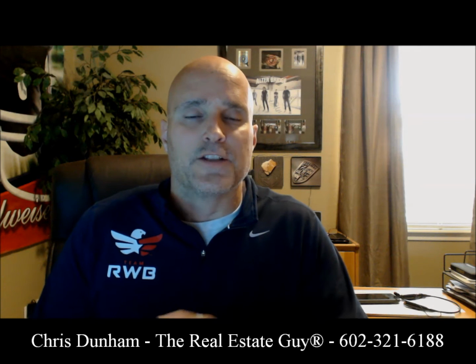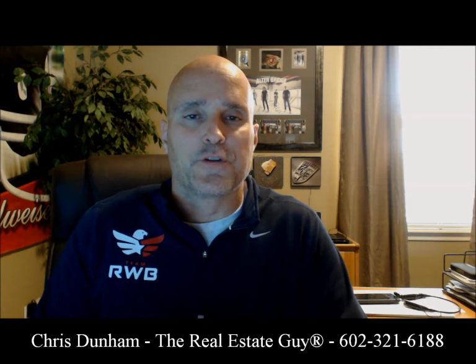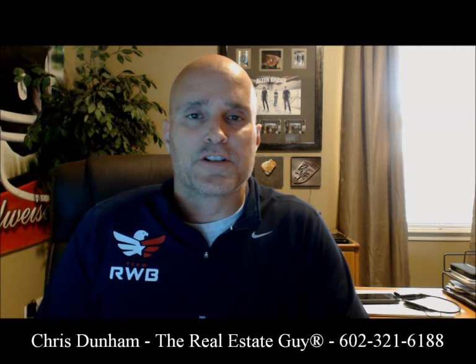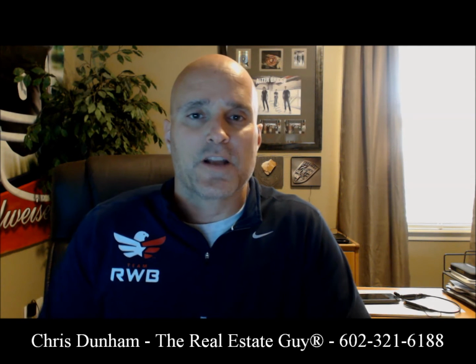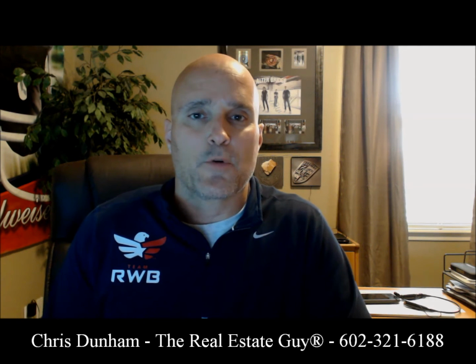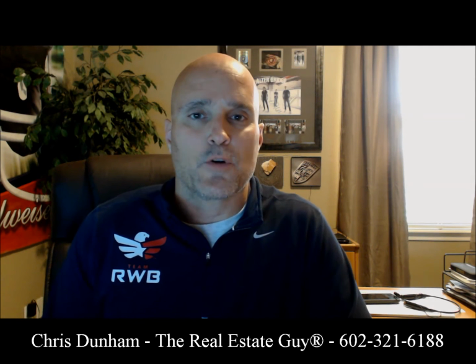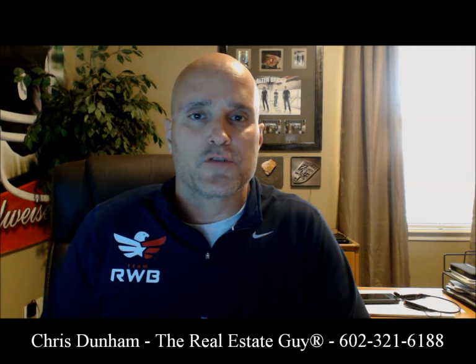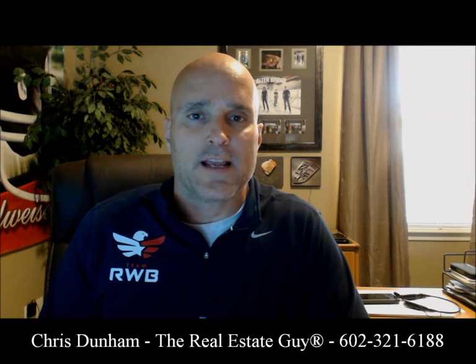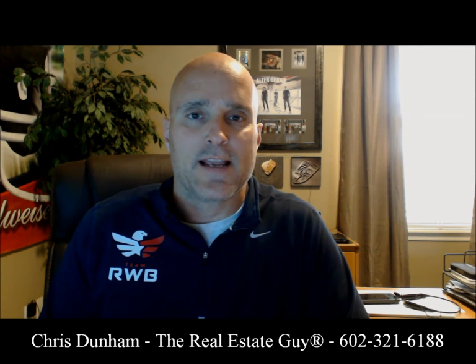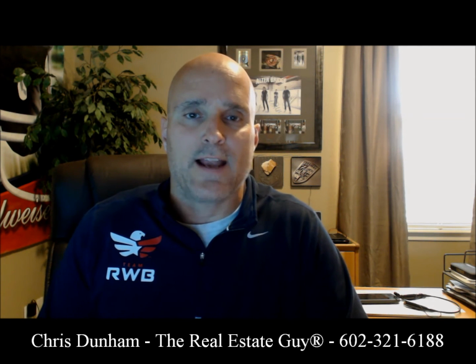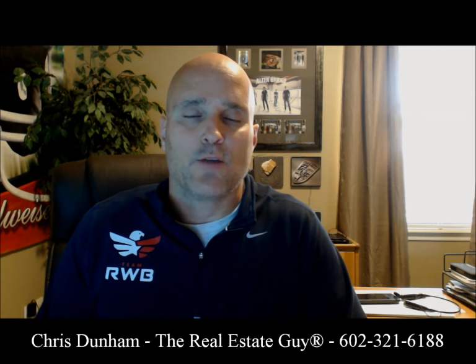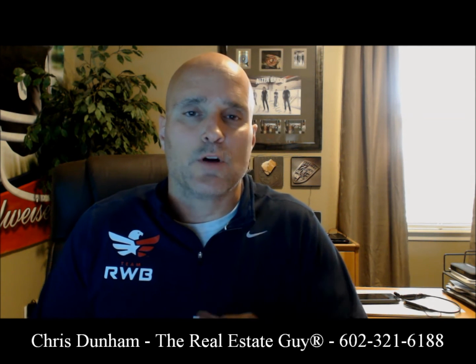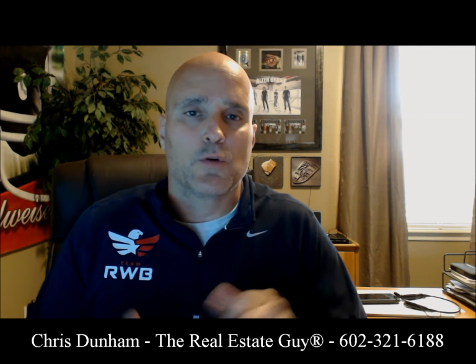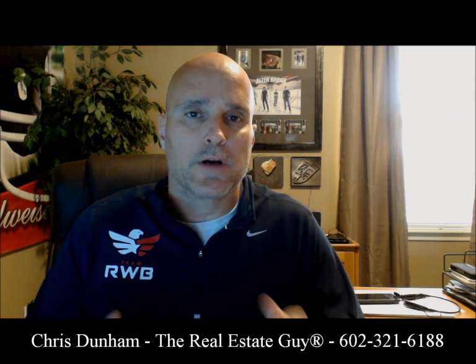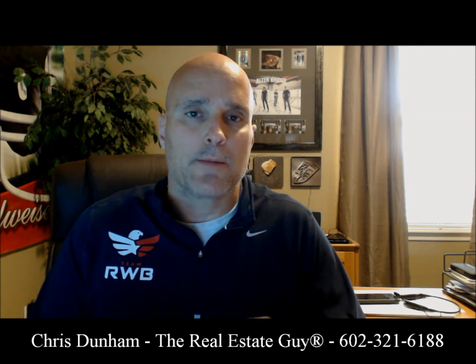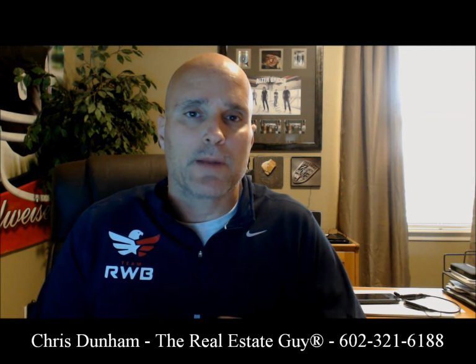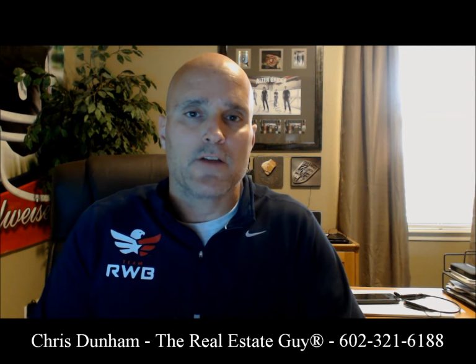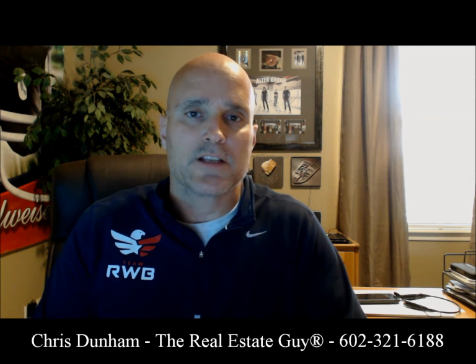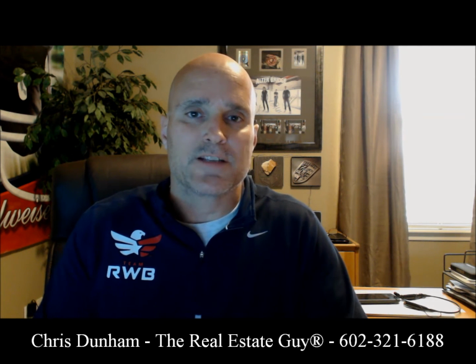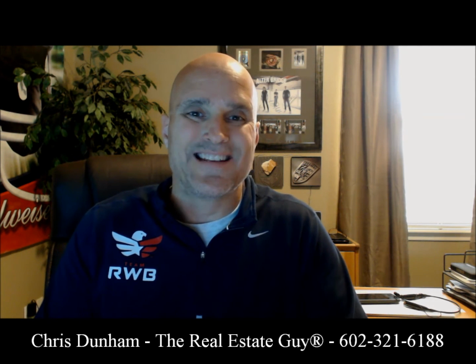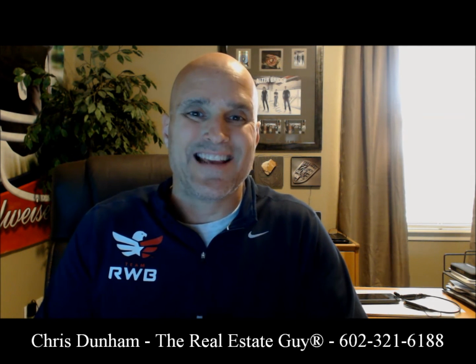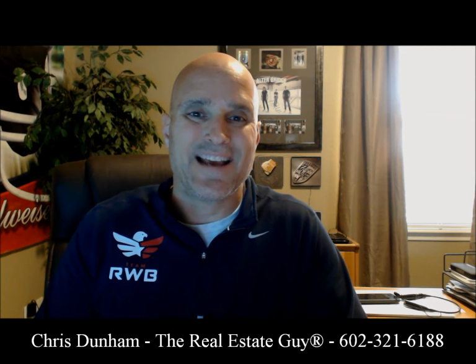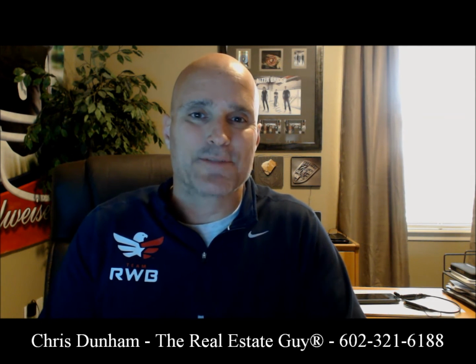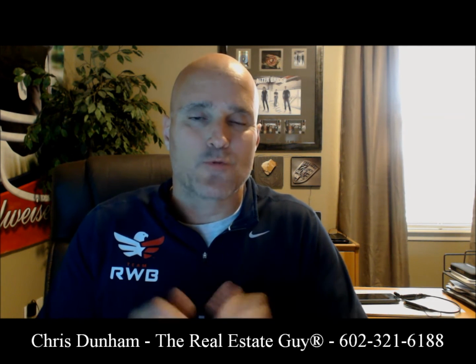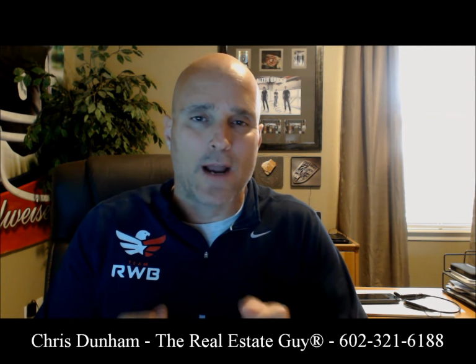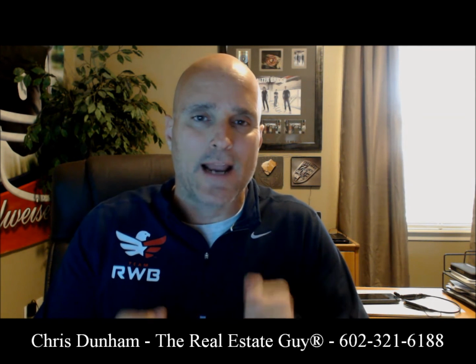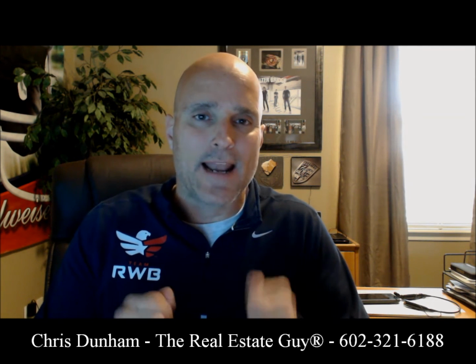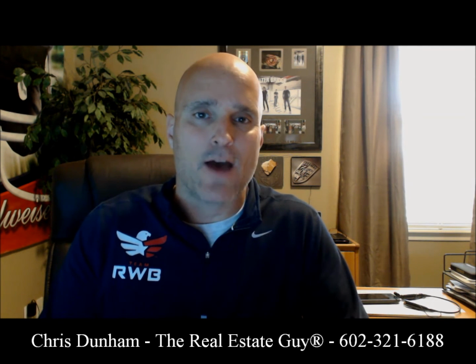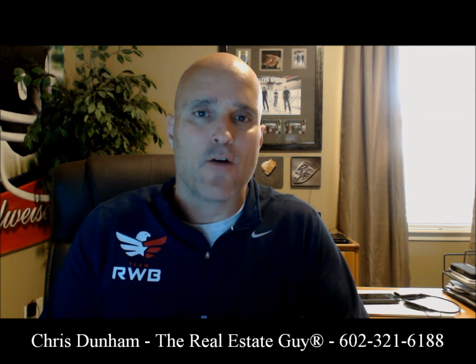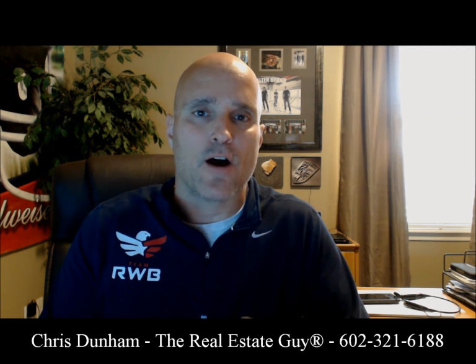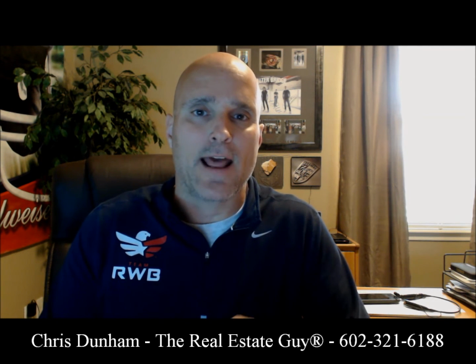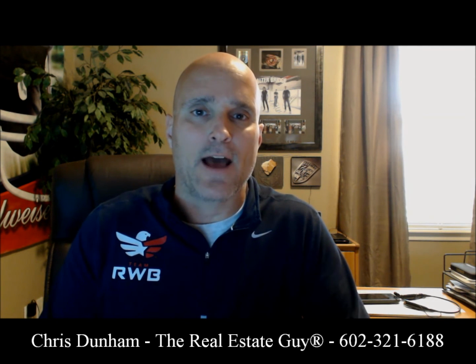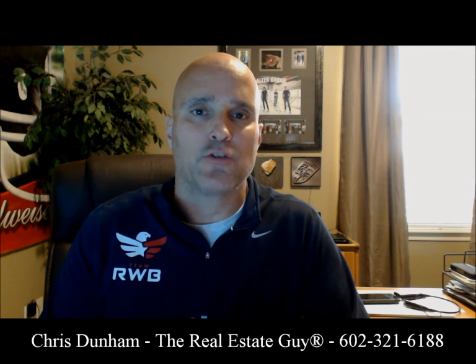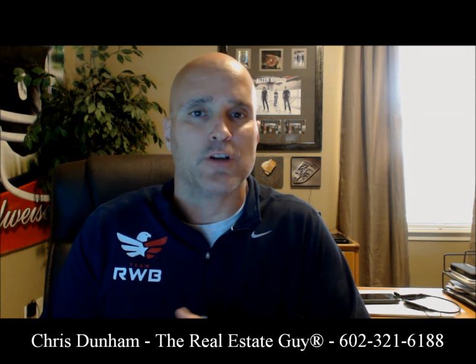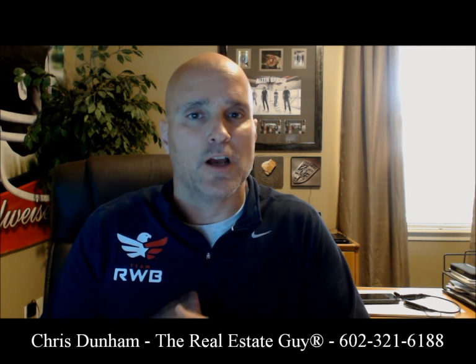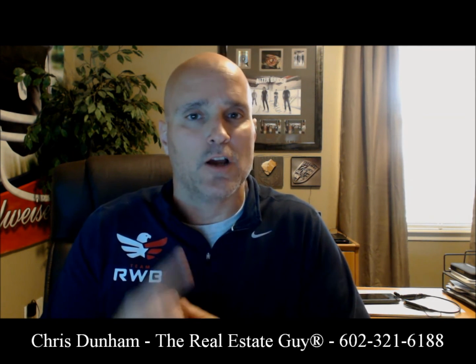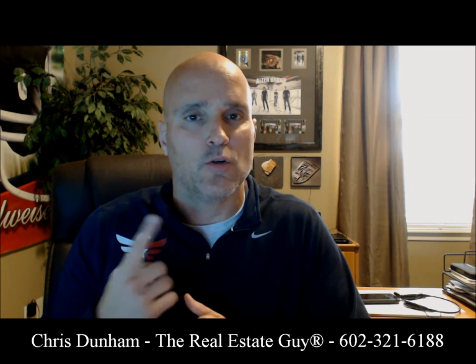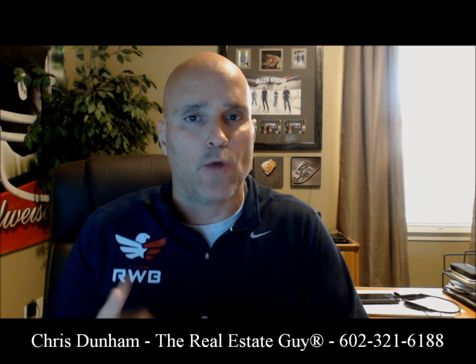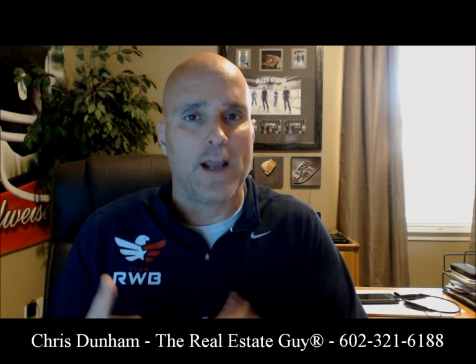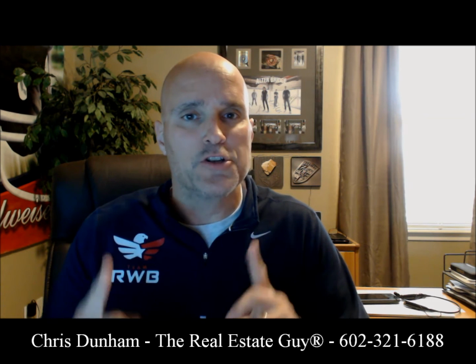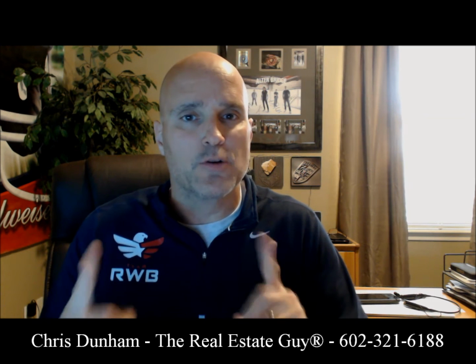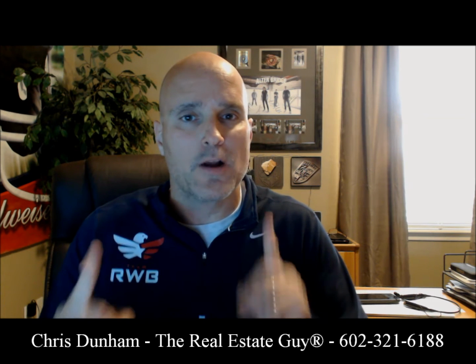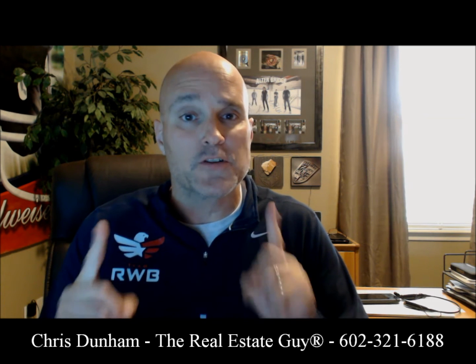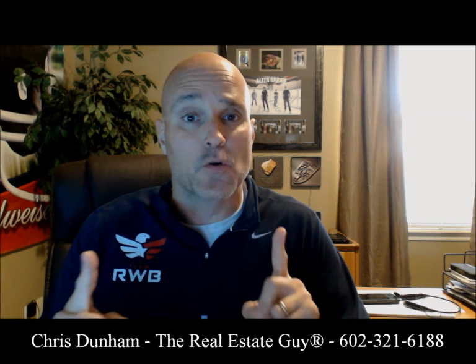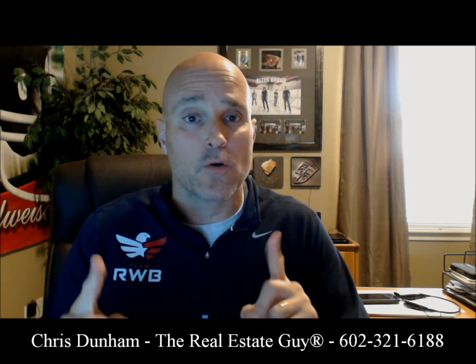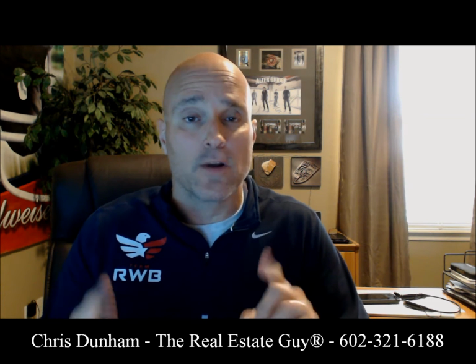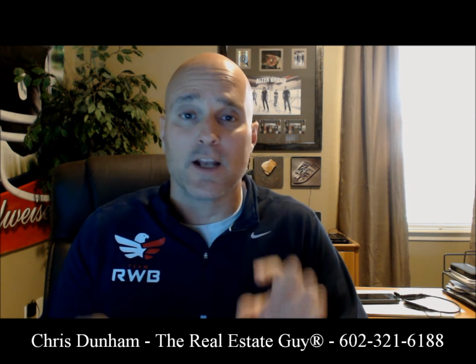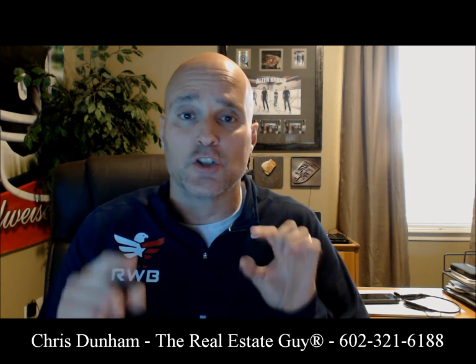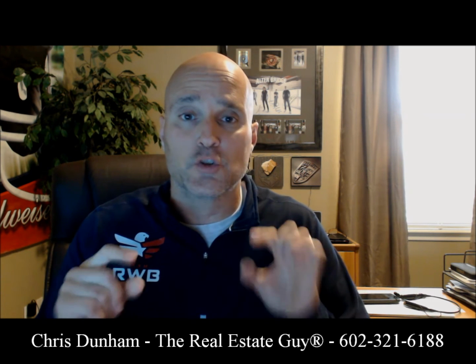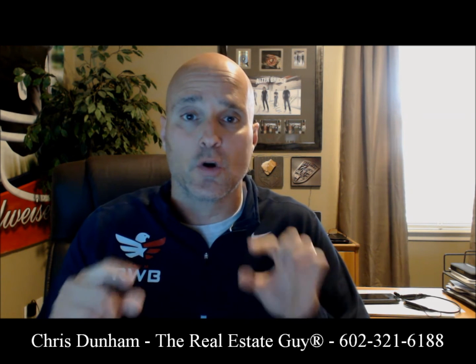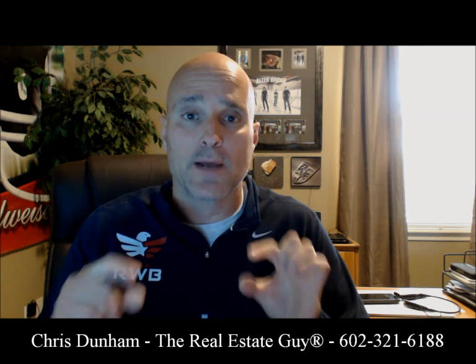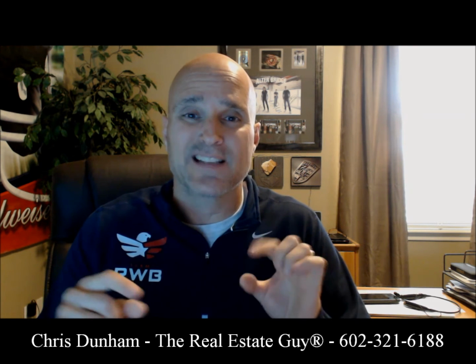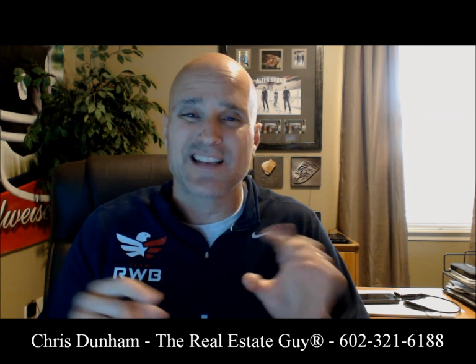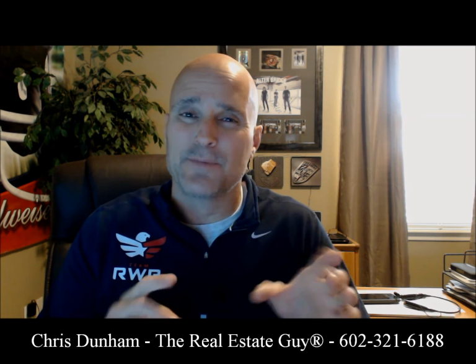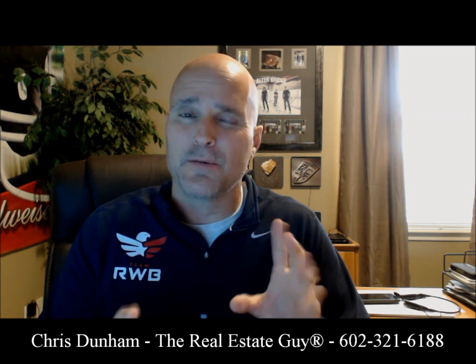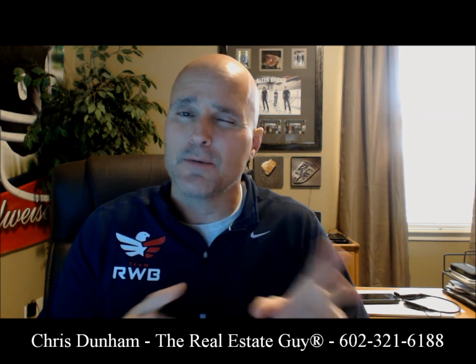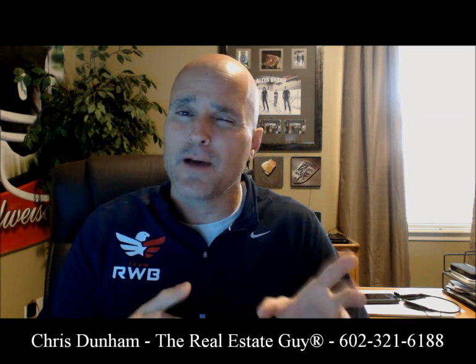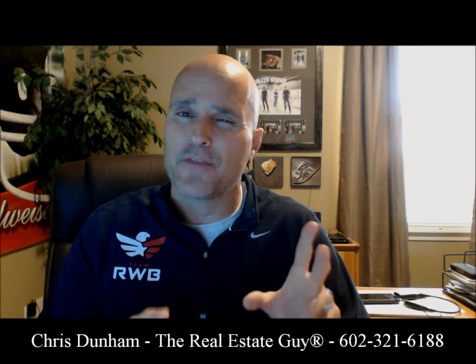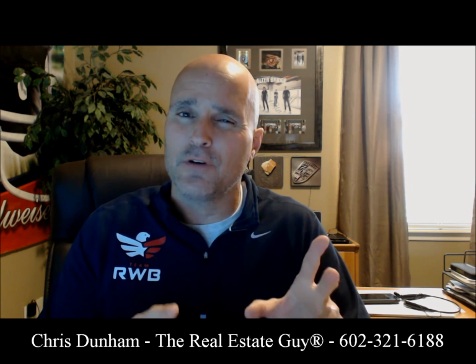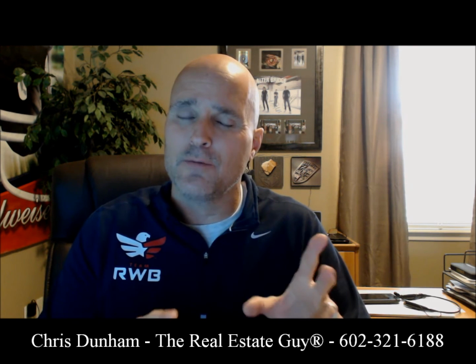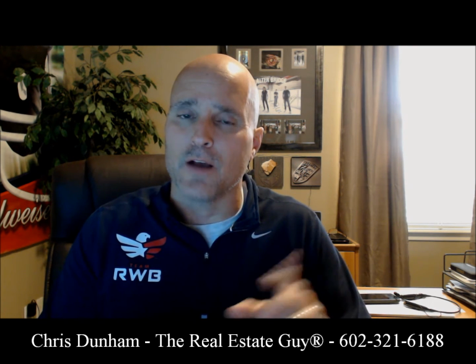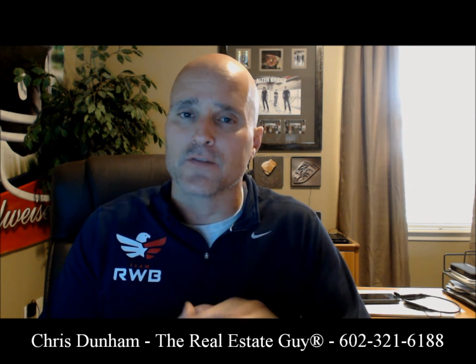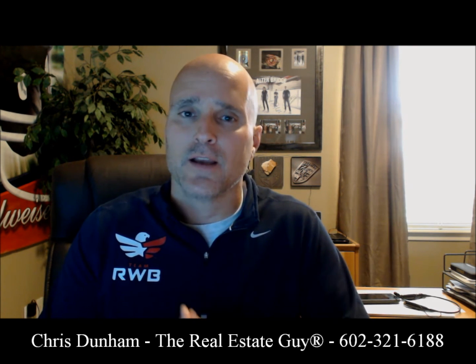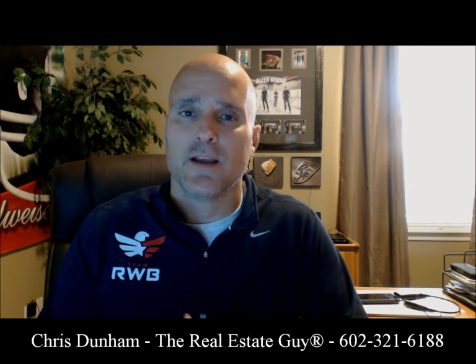Hey, it's Chris. I'm the Real Estate Guy. I'm going to give you some tips right now on how to raise your credit score in a short amount of time, typically about three months.